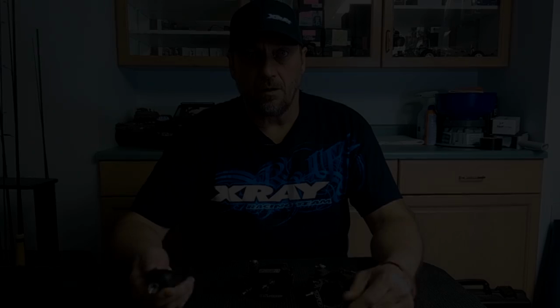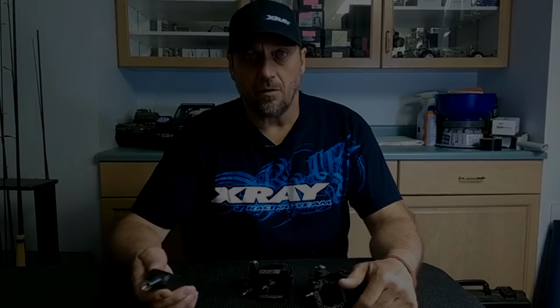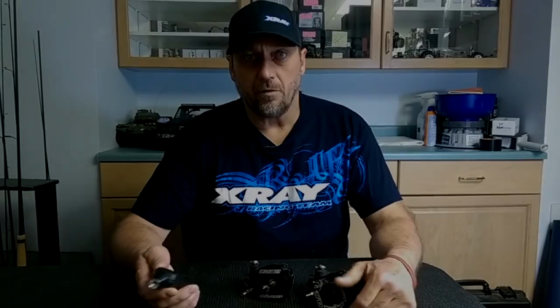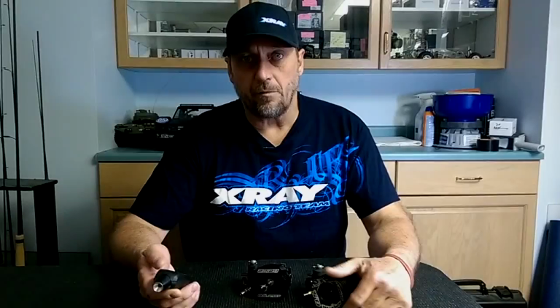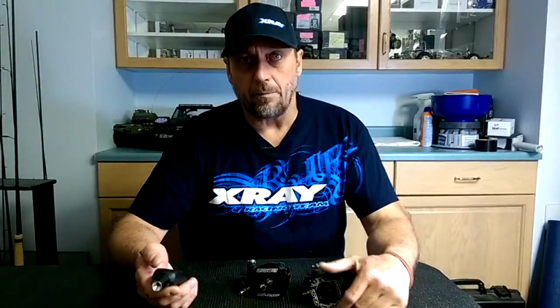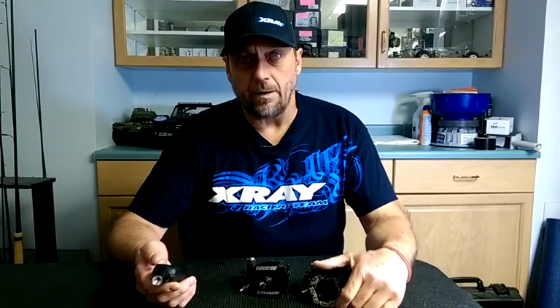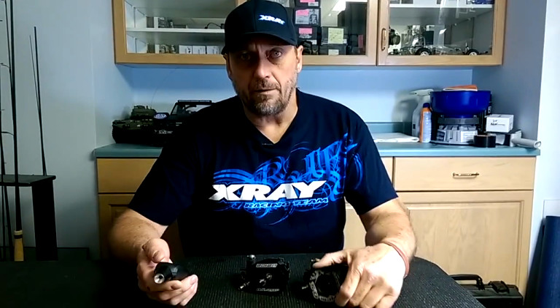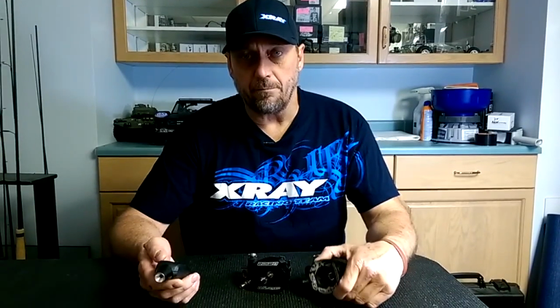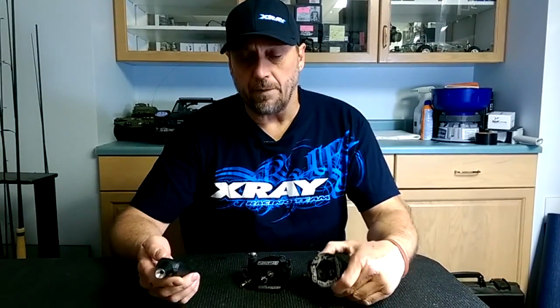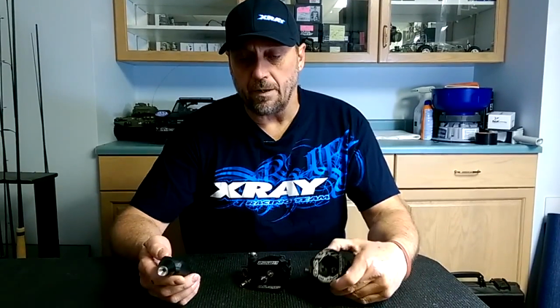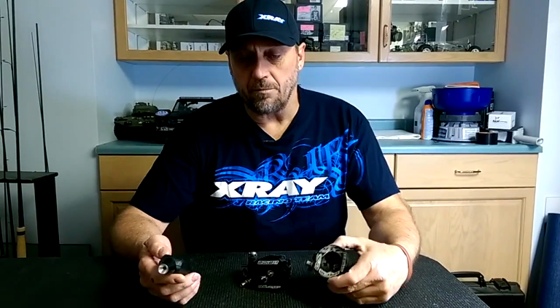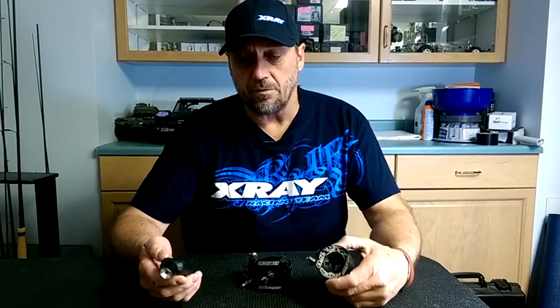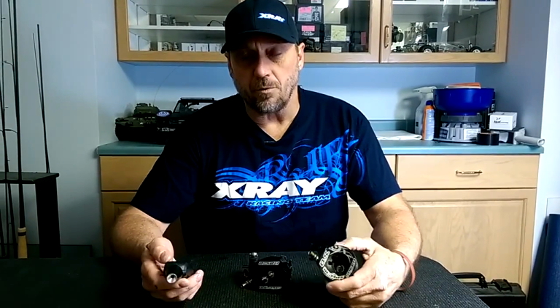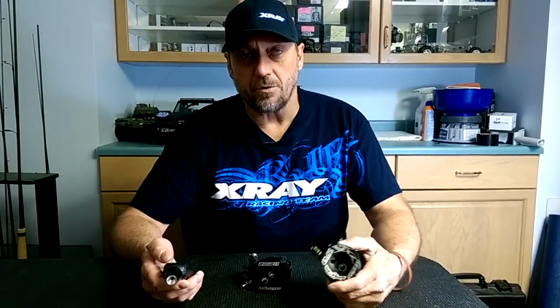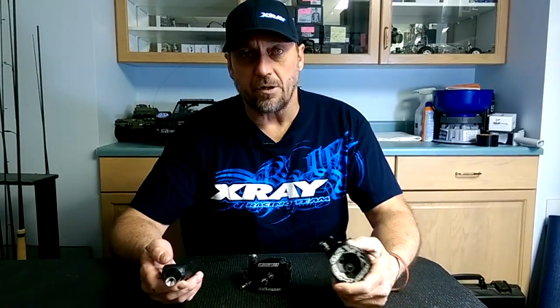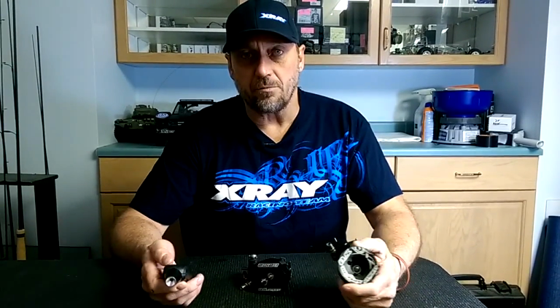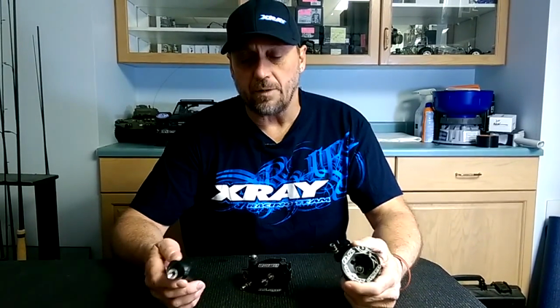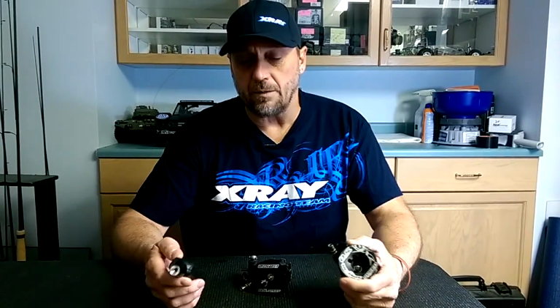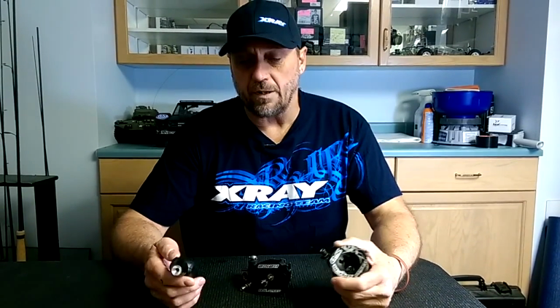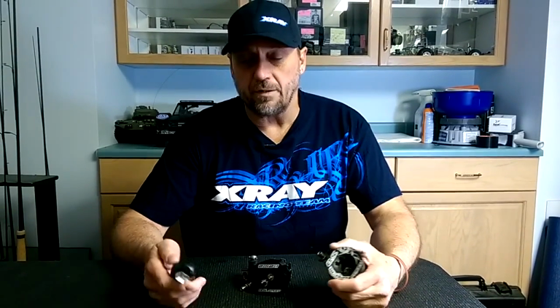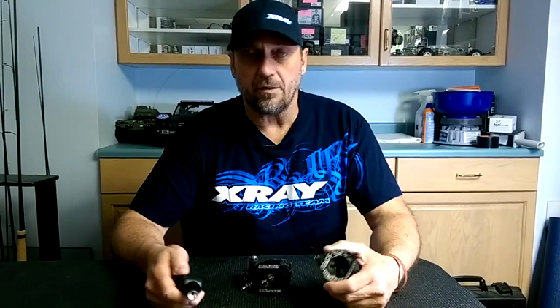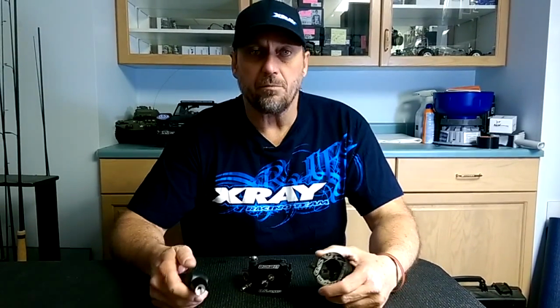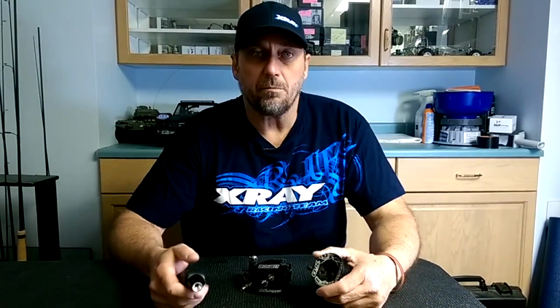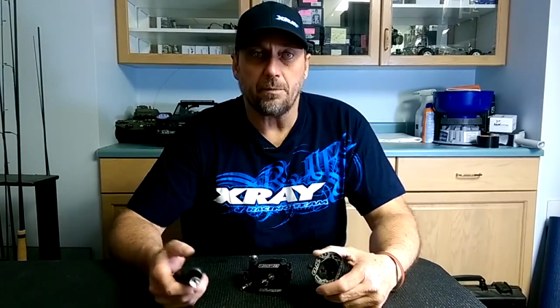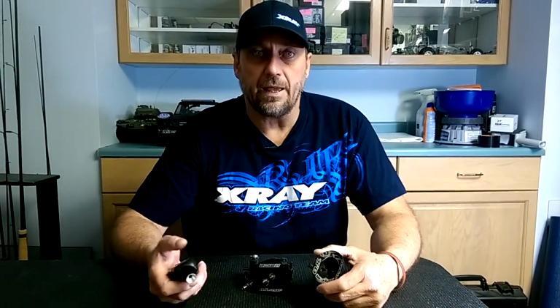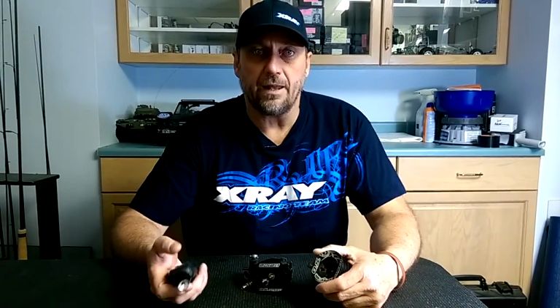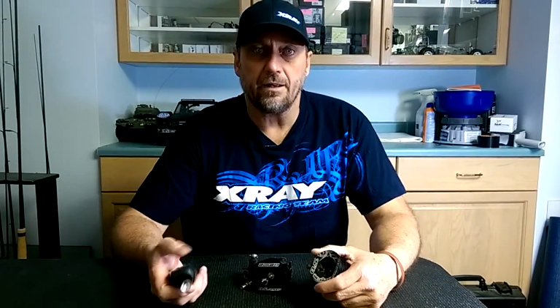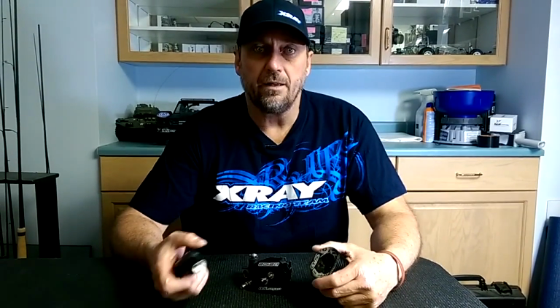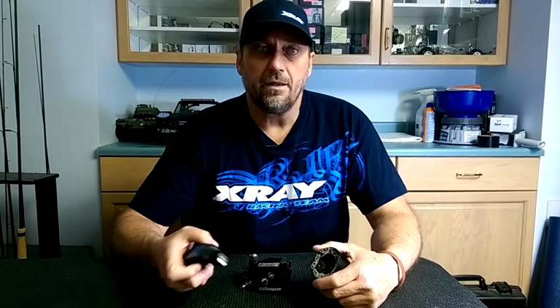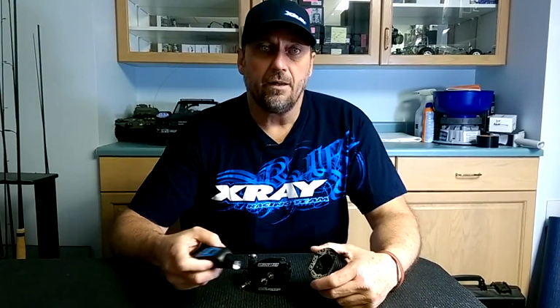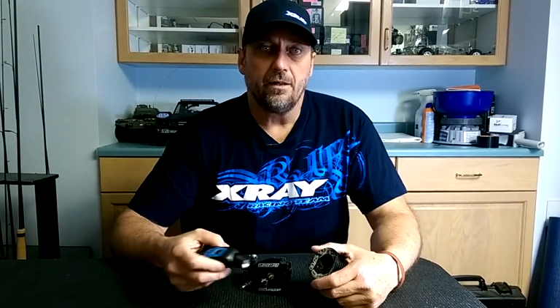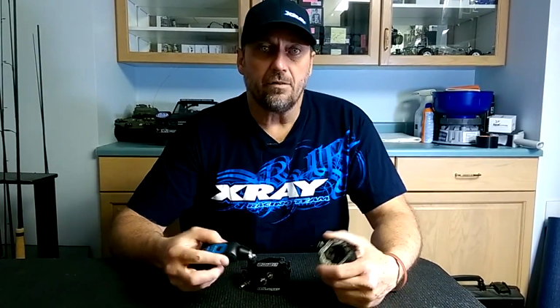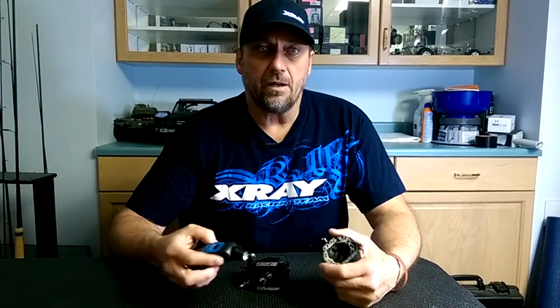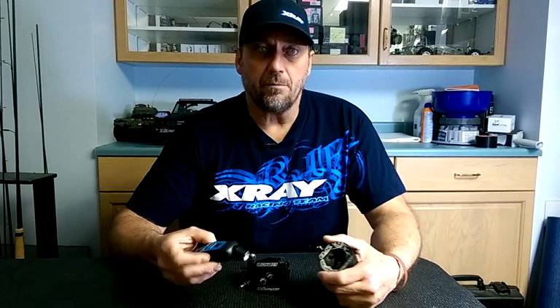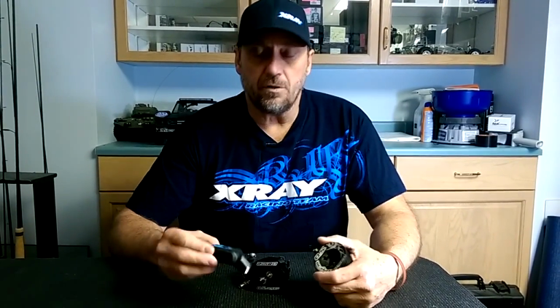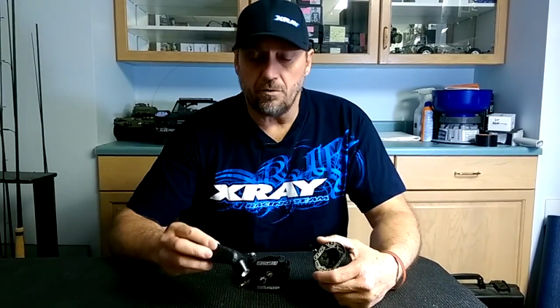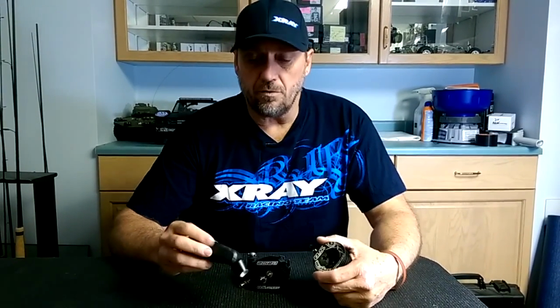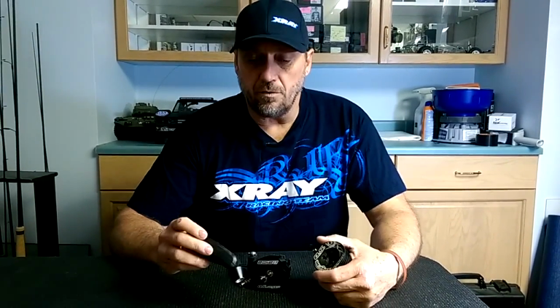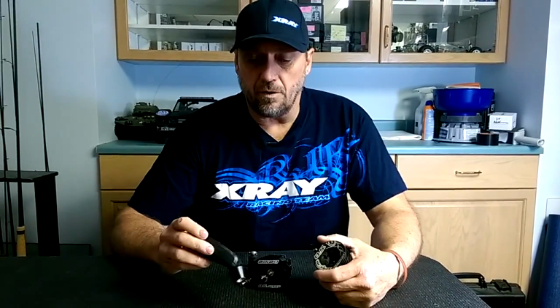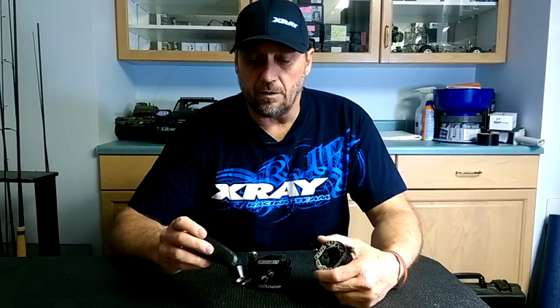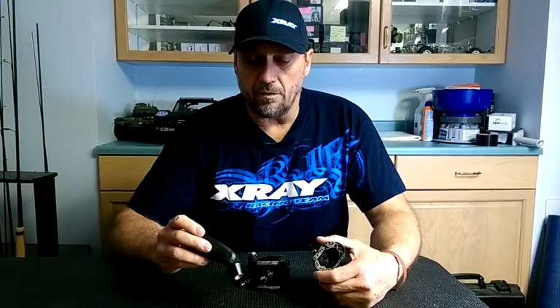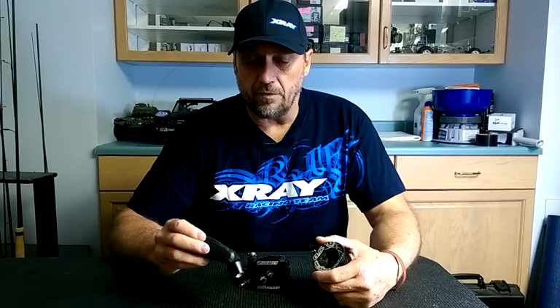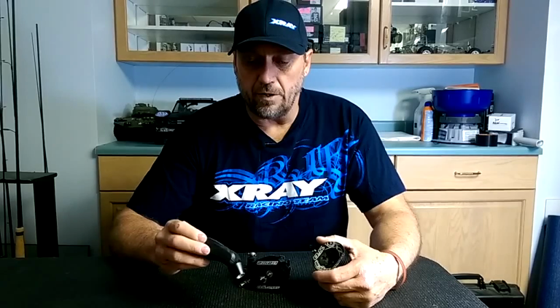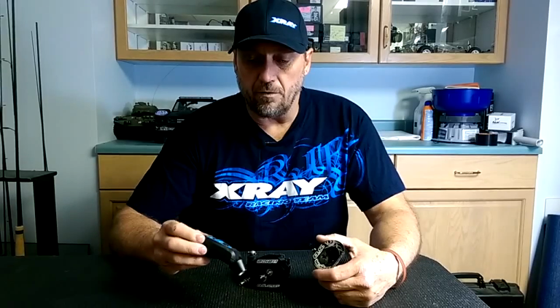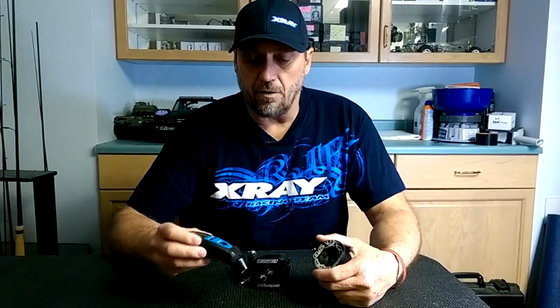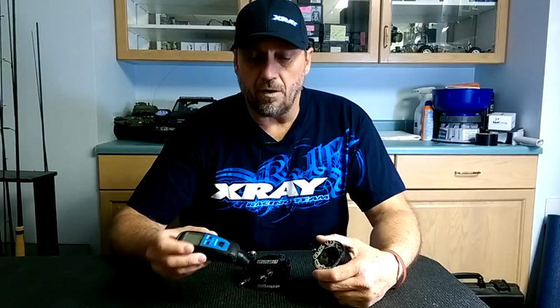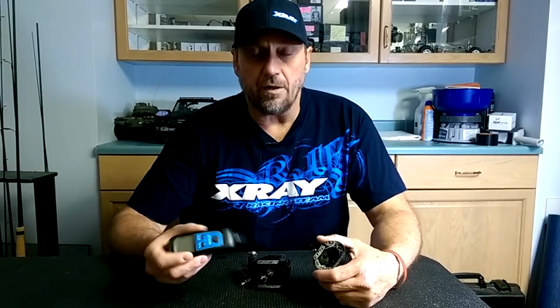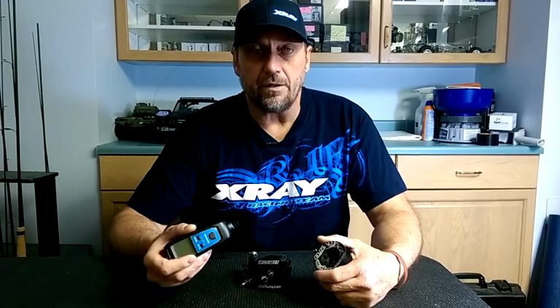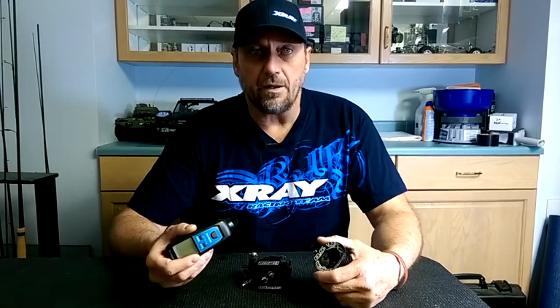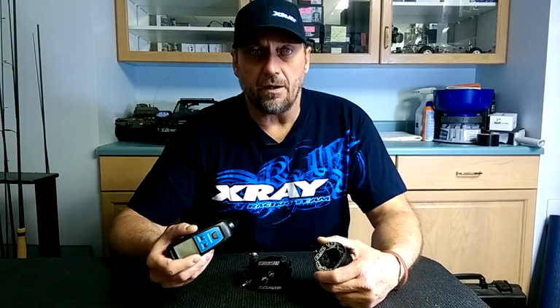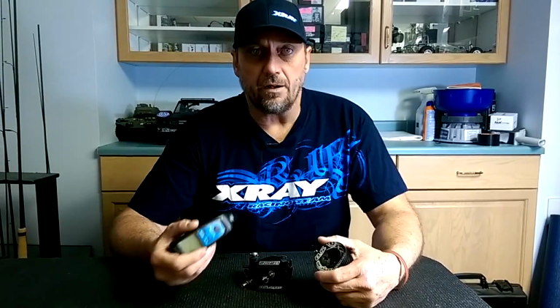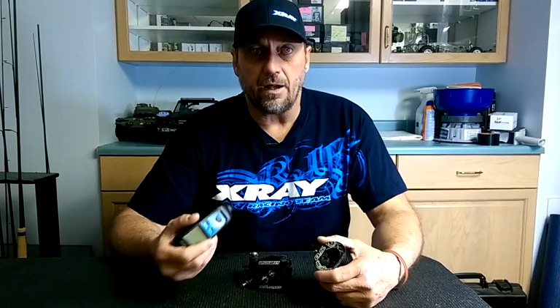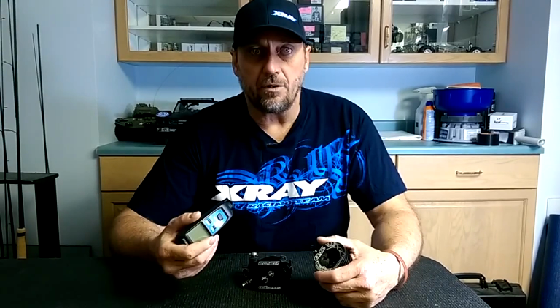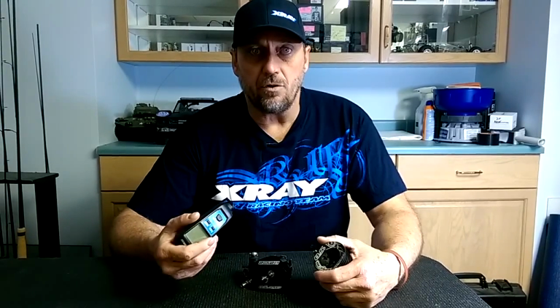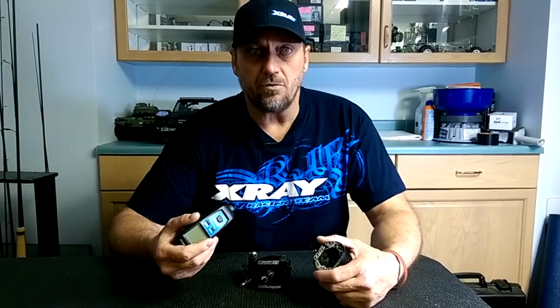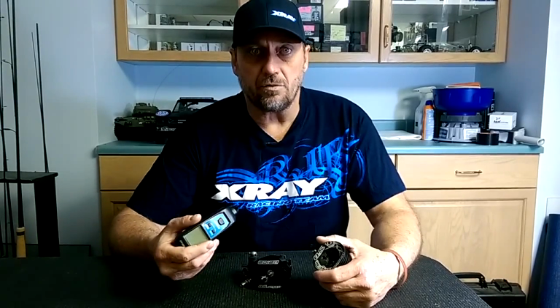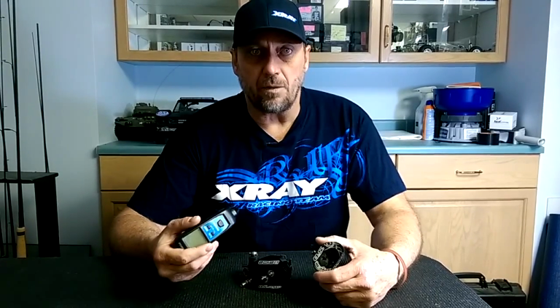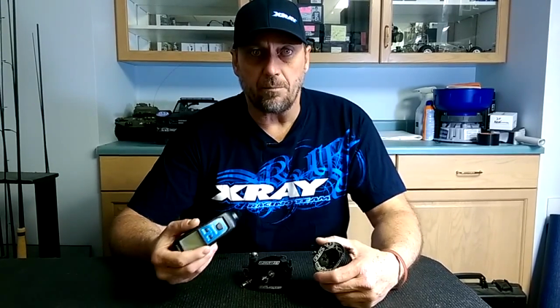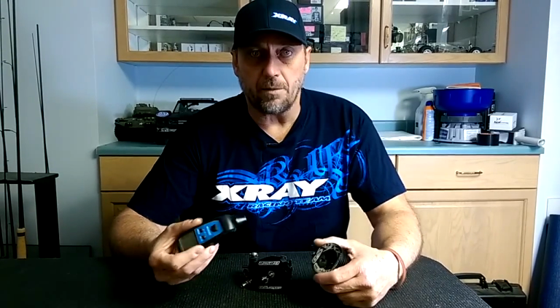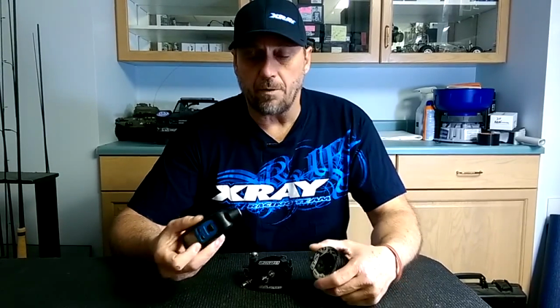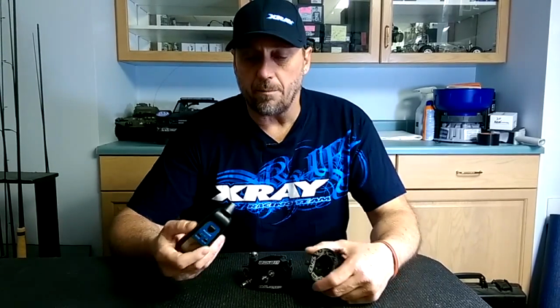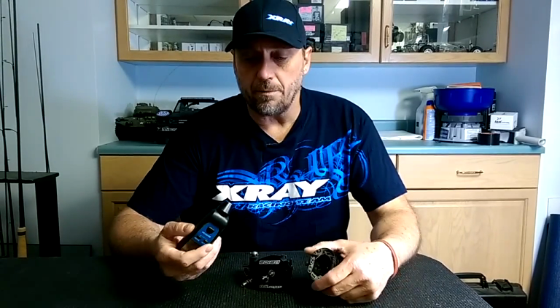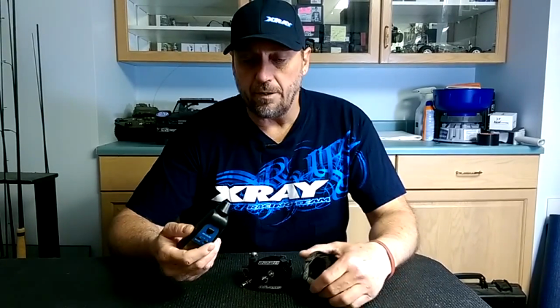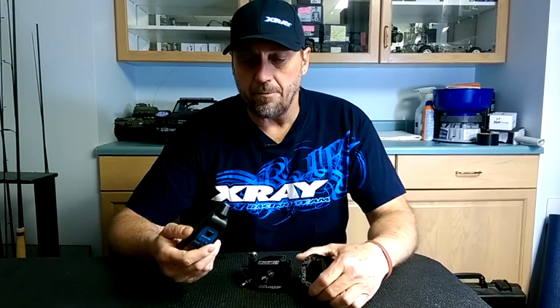Hello everybody, my name is Gord Tessman. I'm Ty Tessman's mechanic. Today I'm going to do a little video on how to use a temp gun properly.